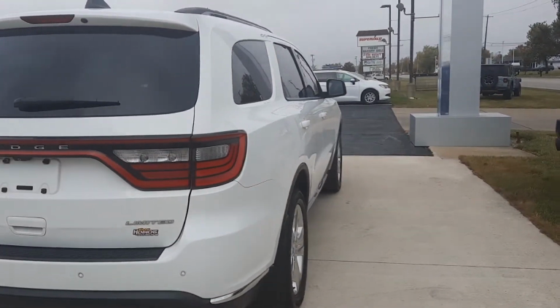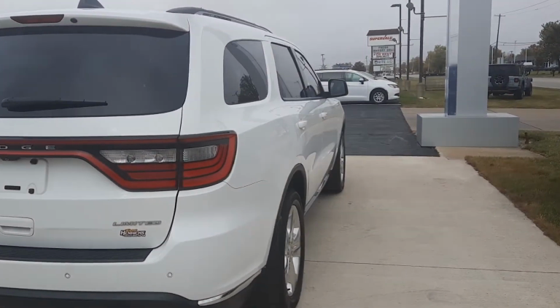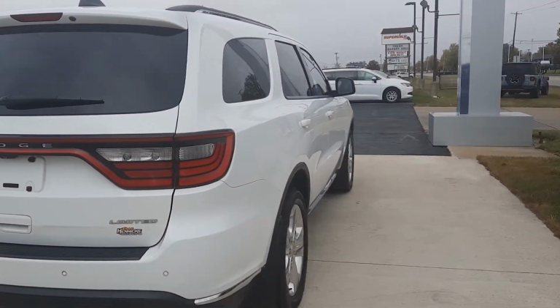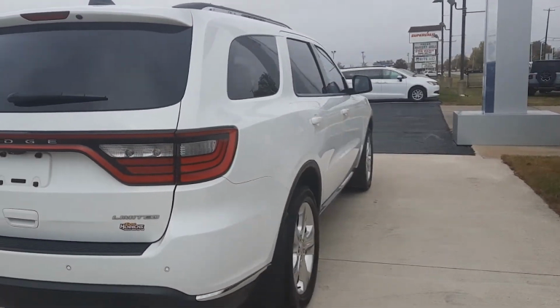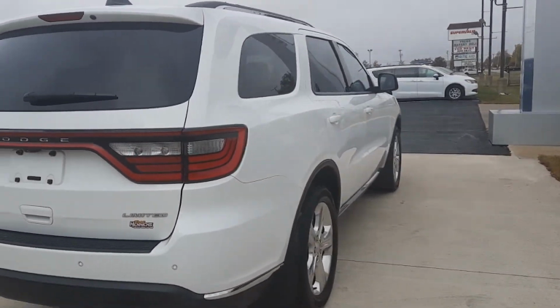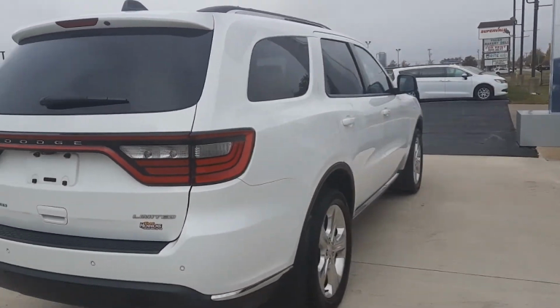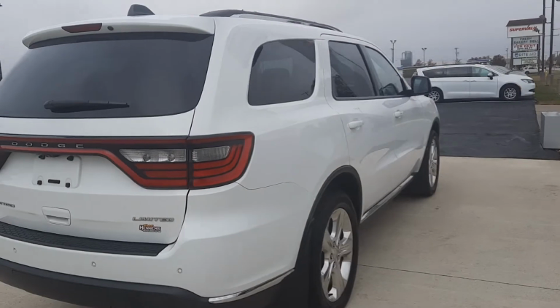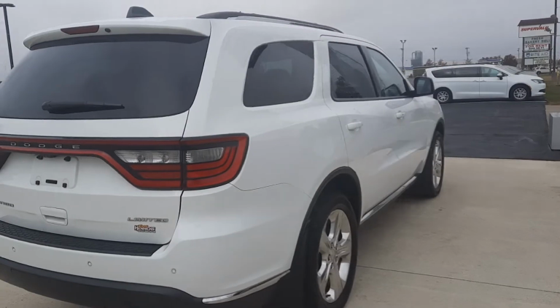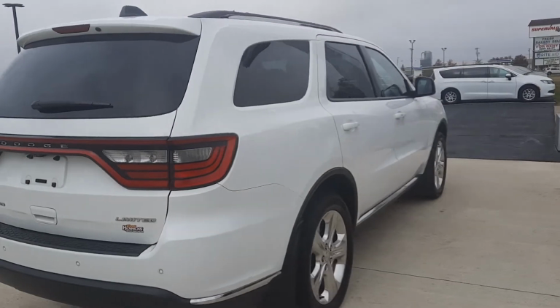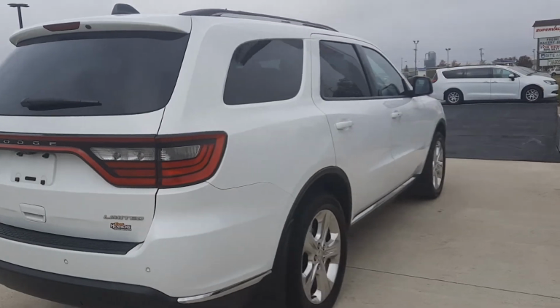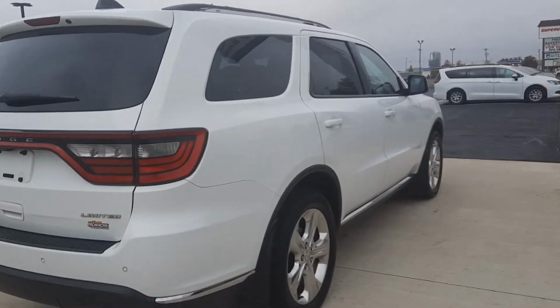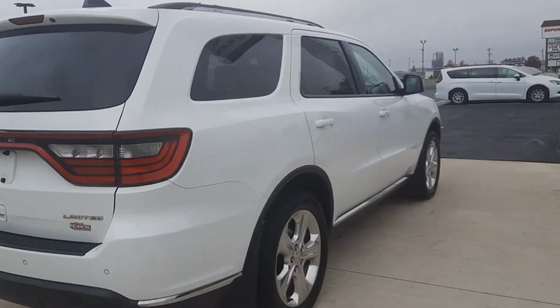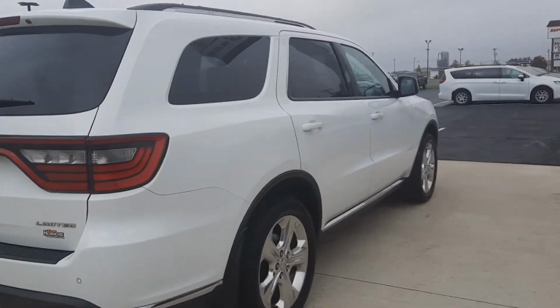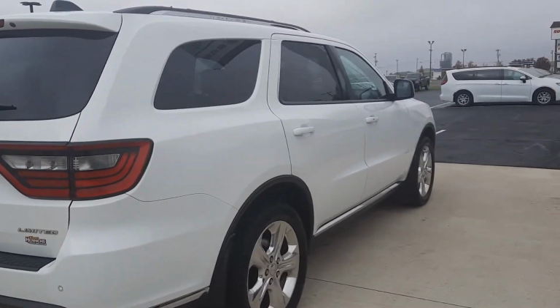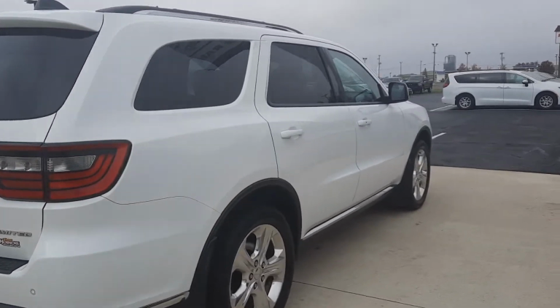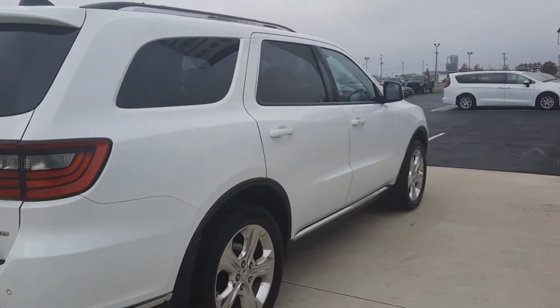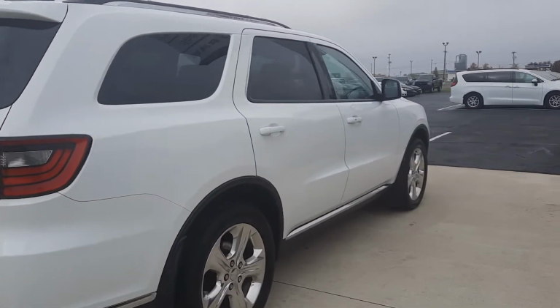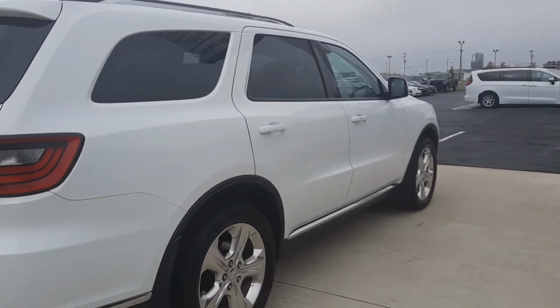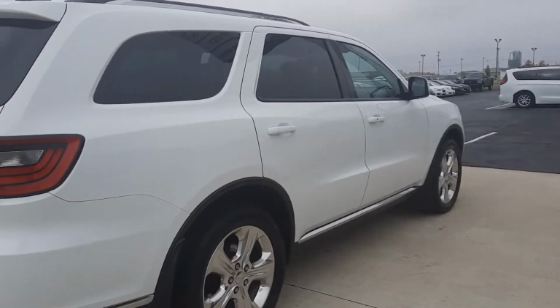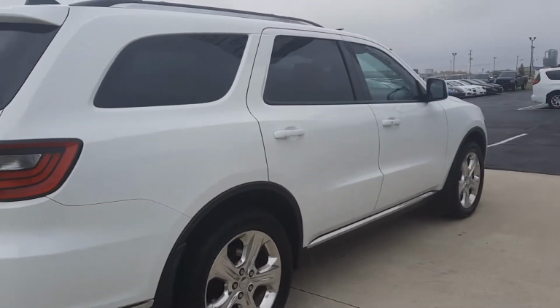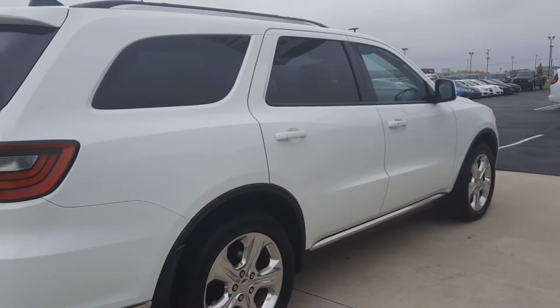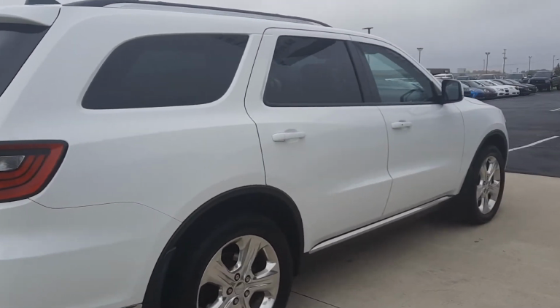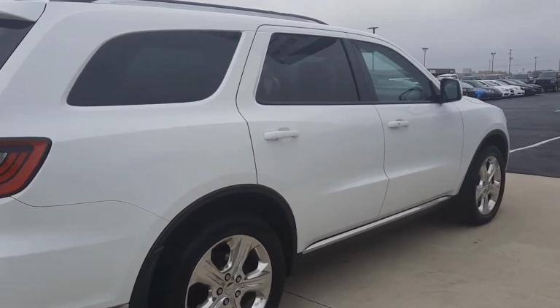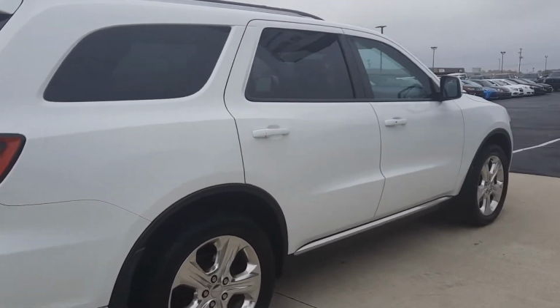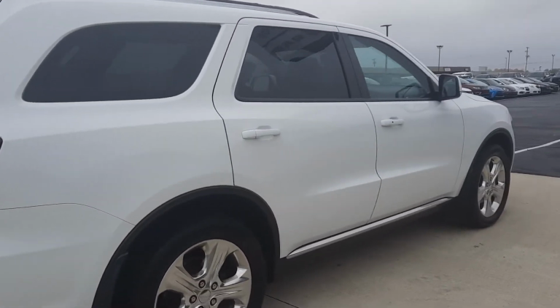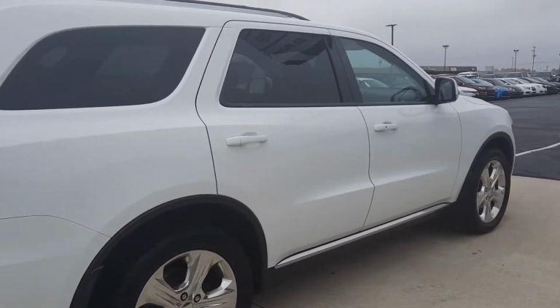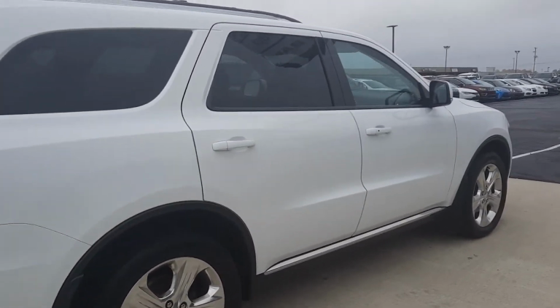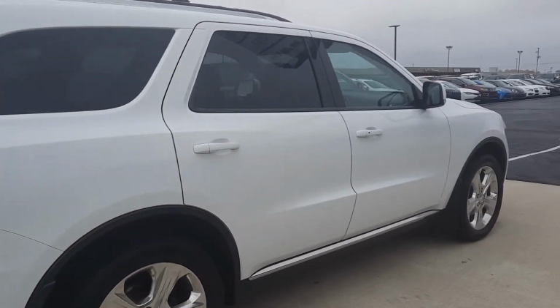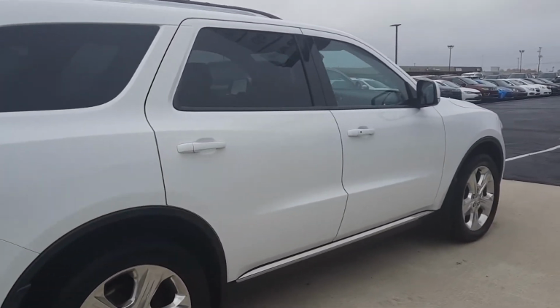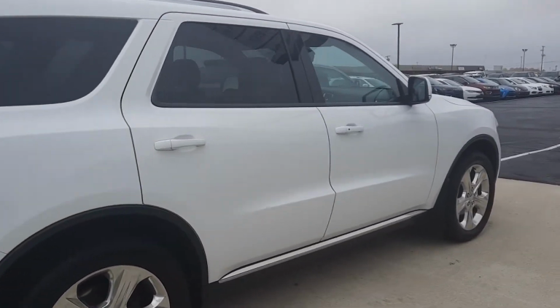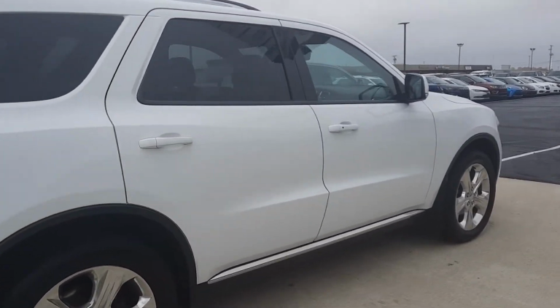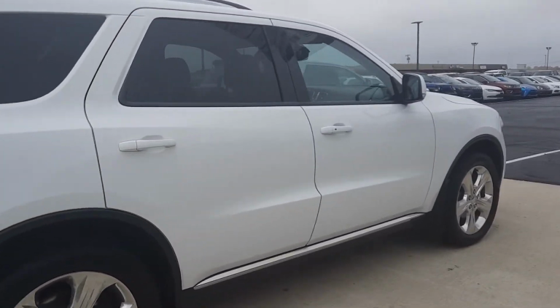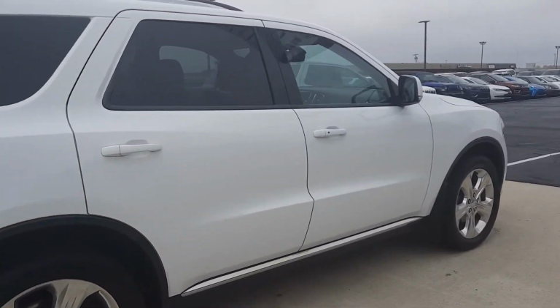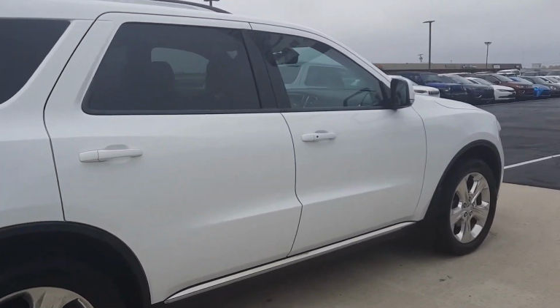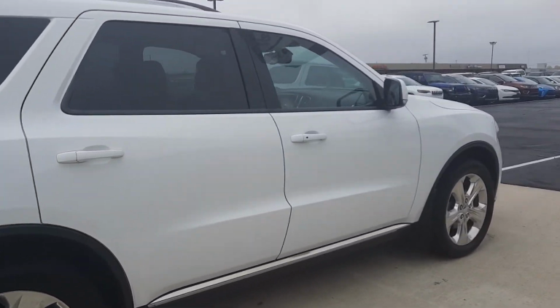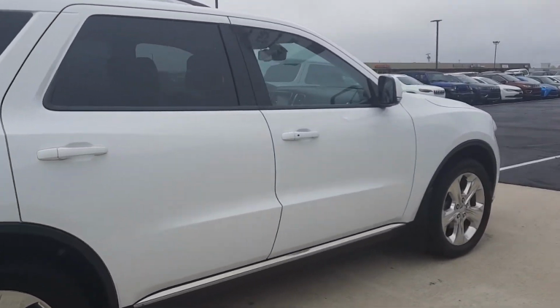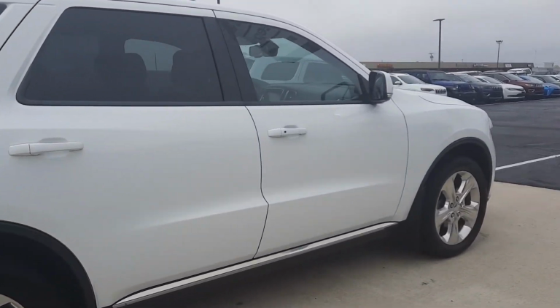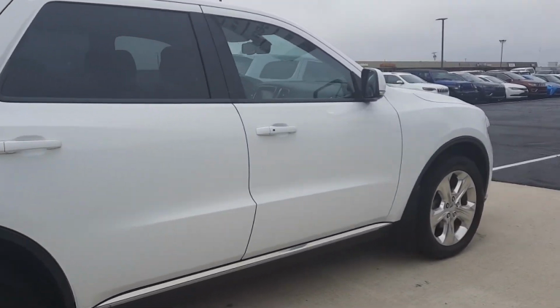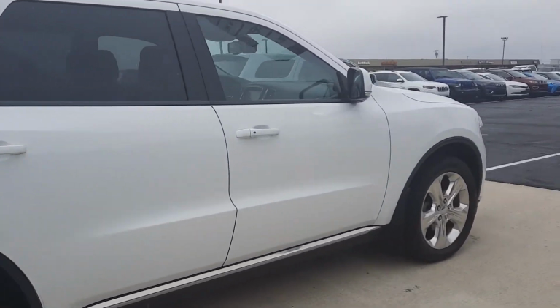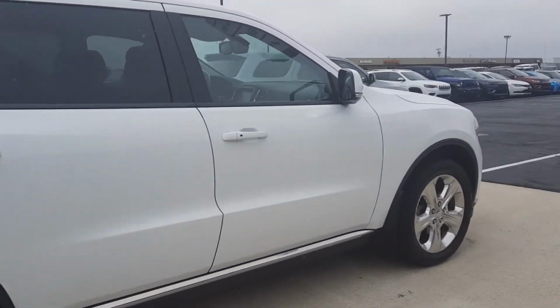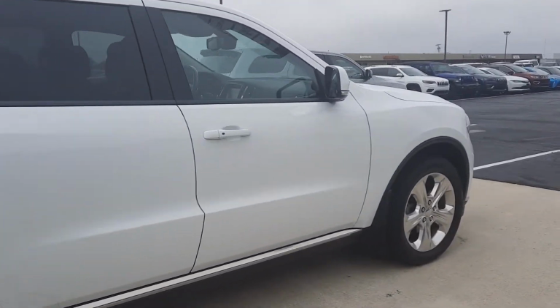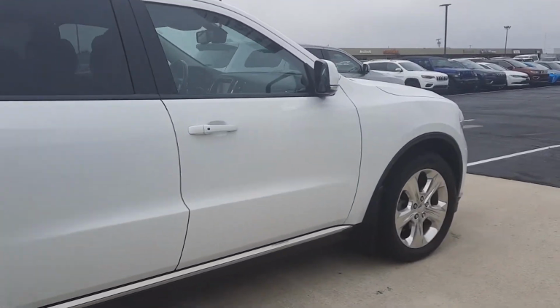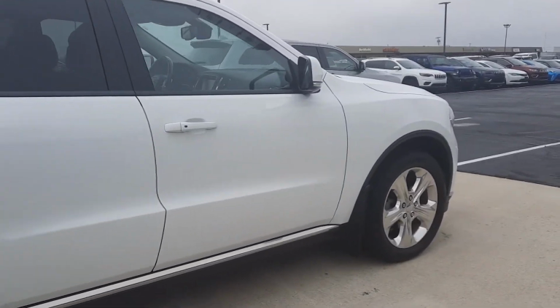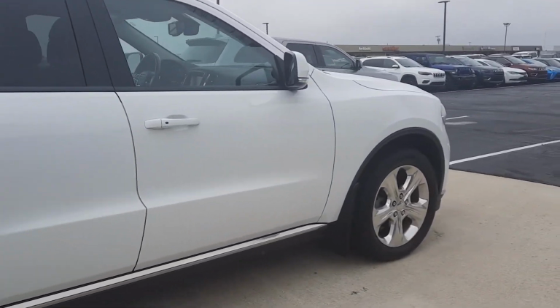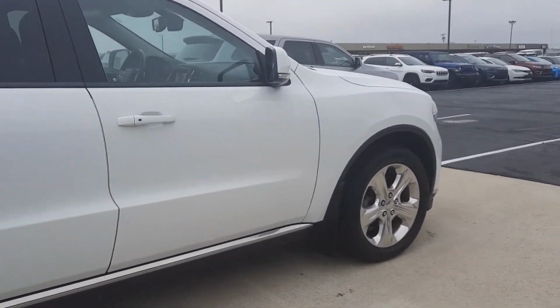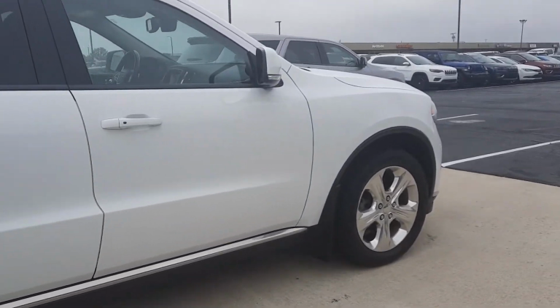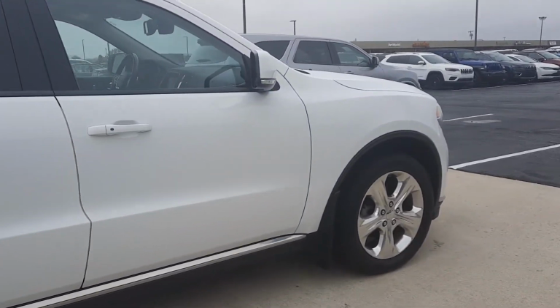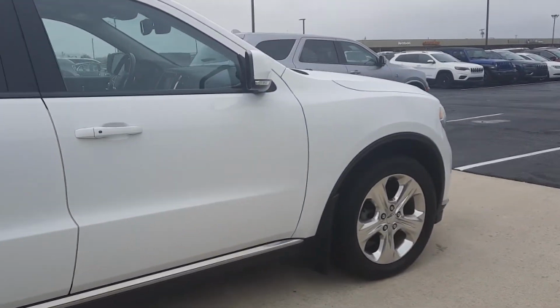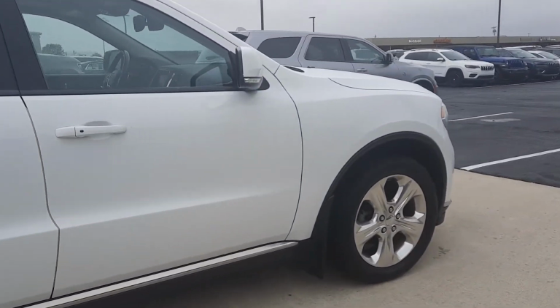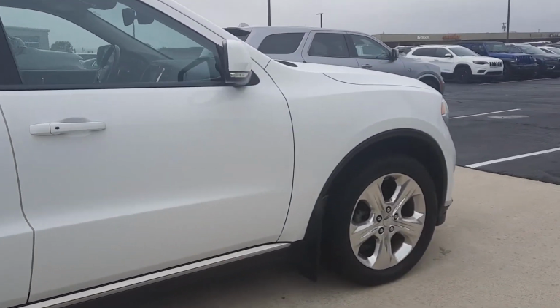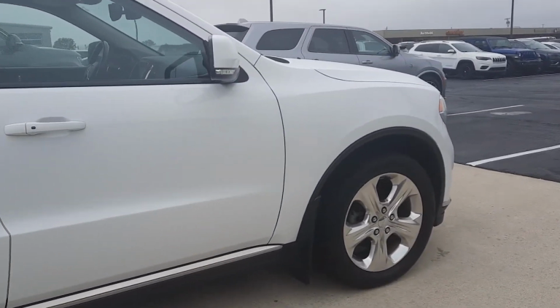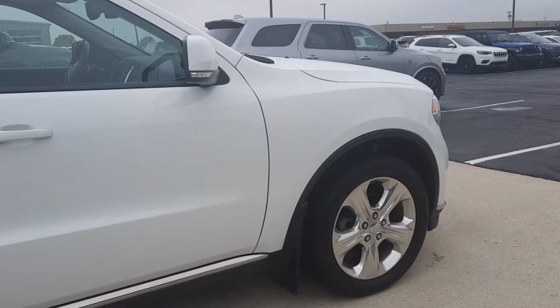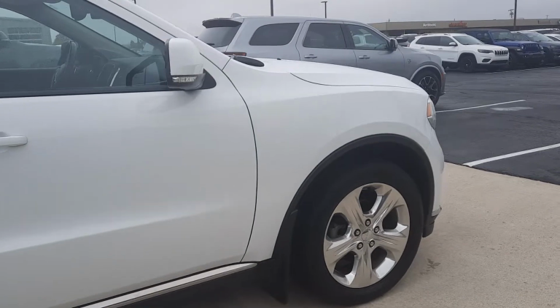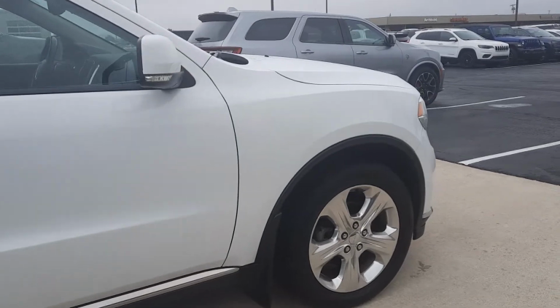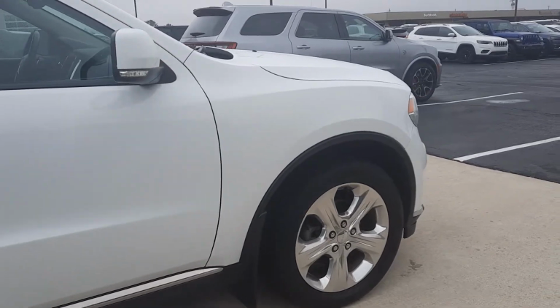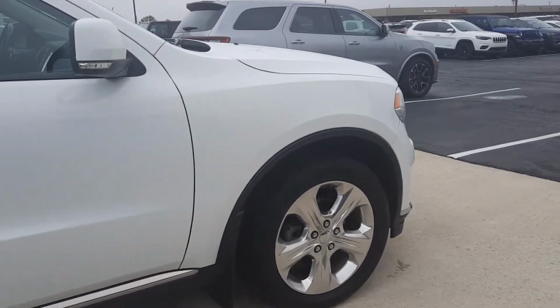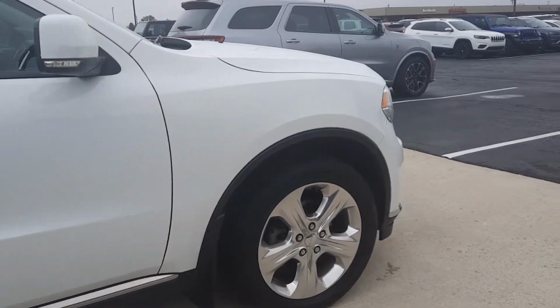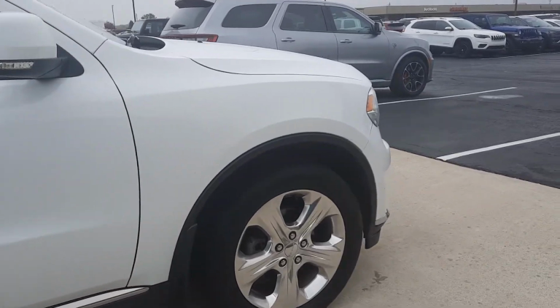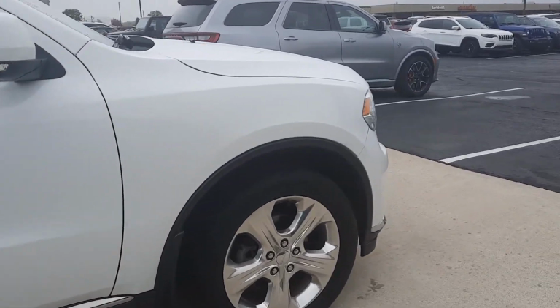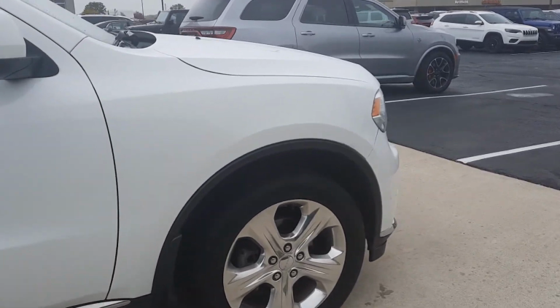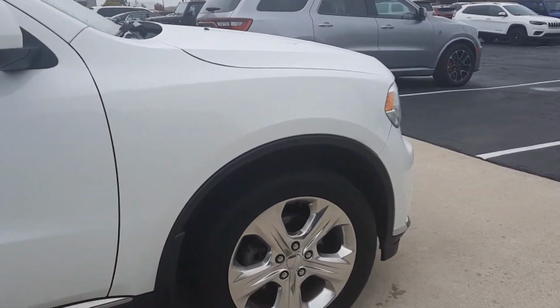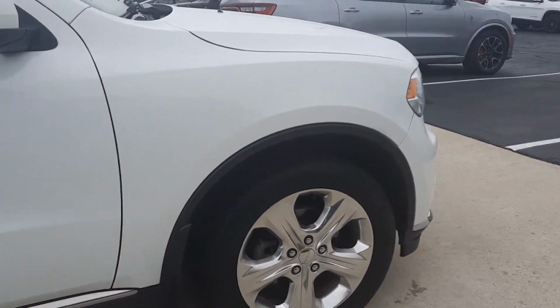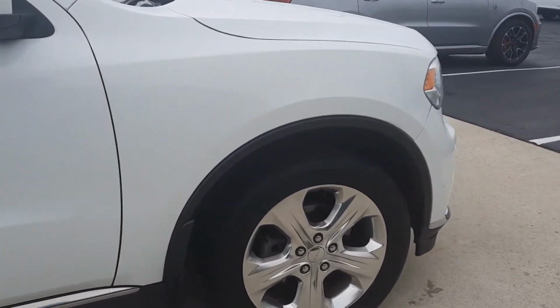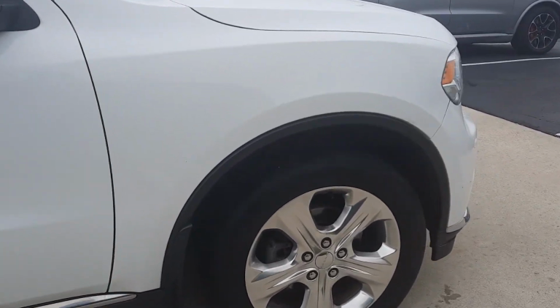The outside's in good shape, tires look good all the way around. Take a look at one as an example.